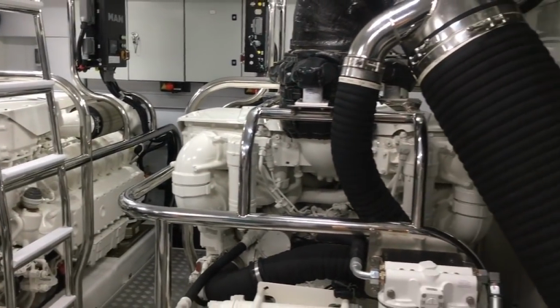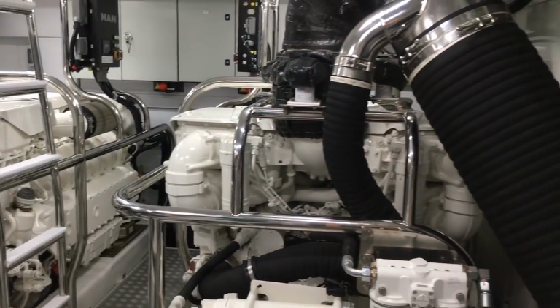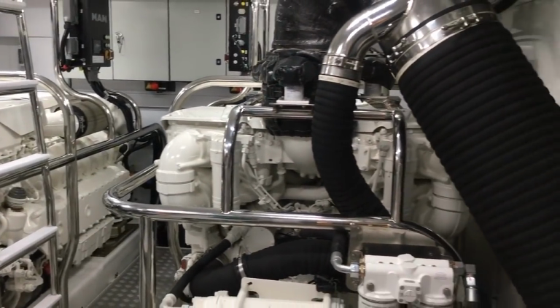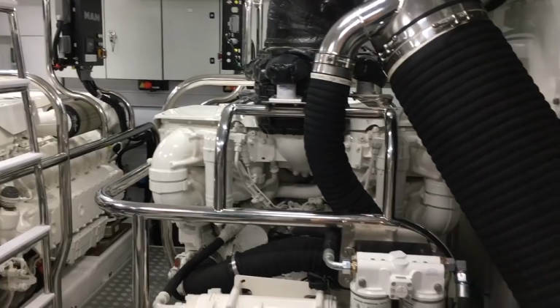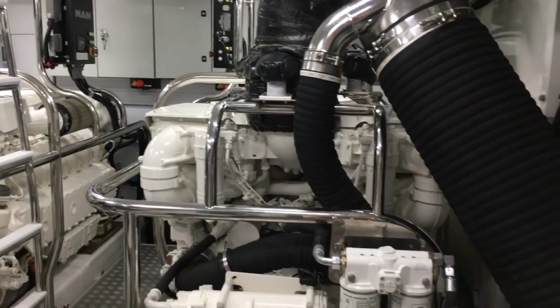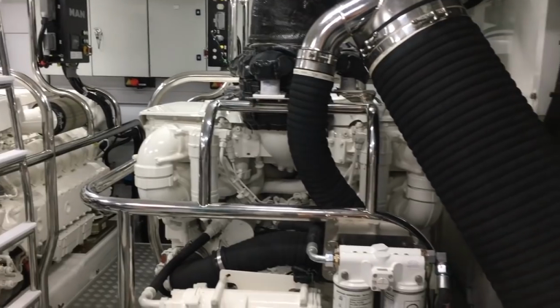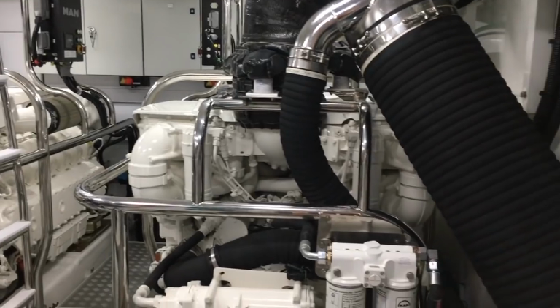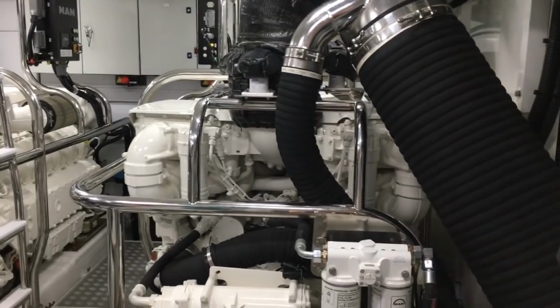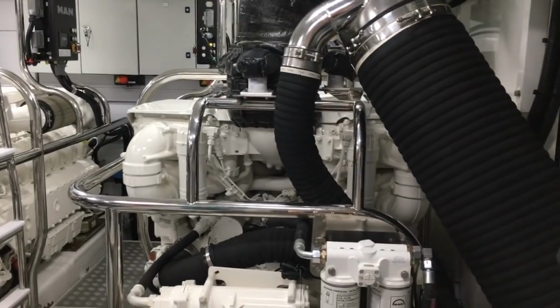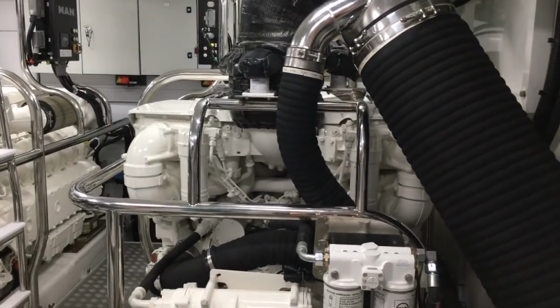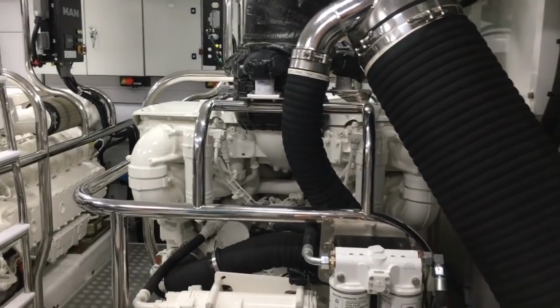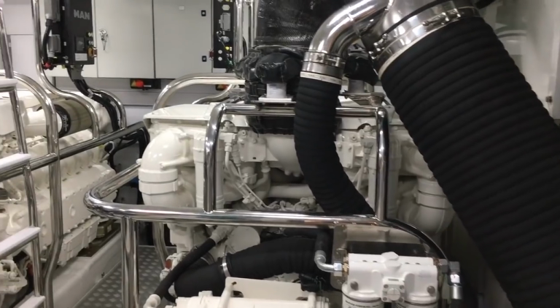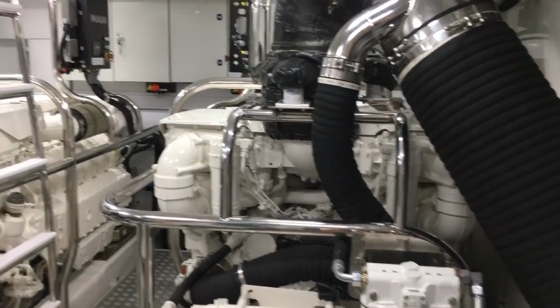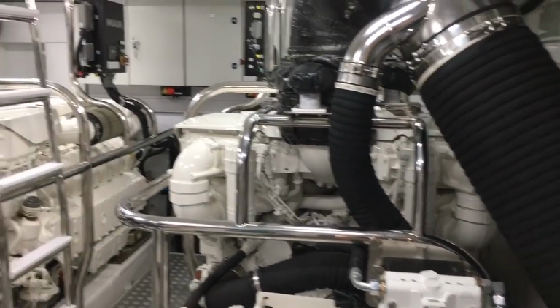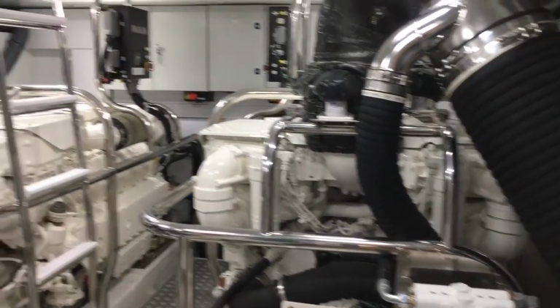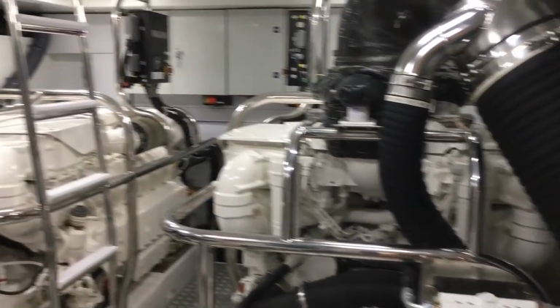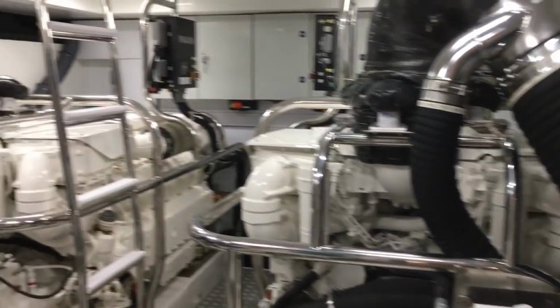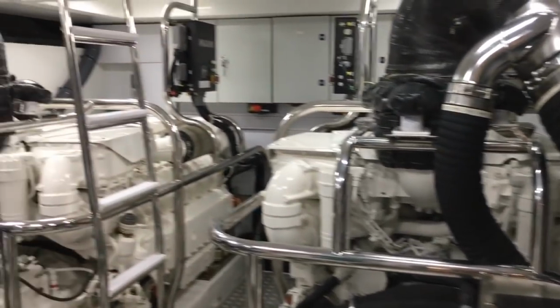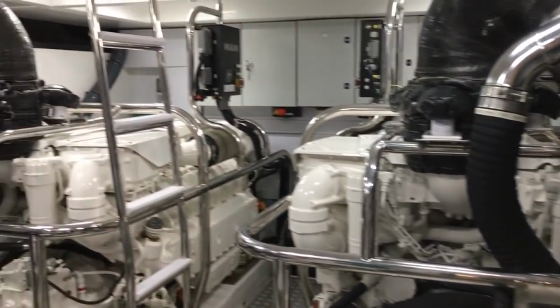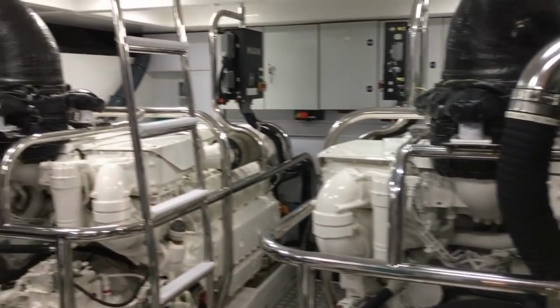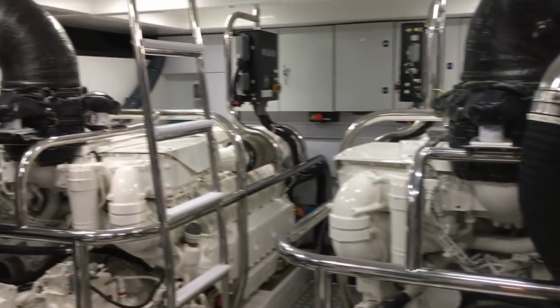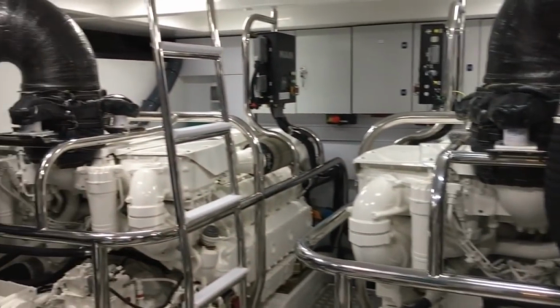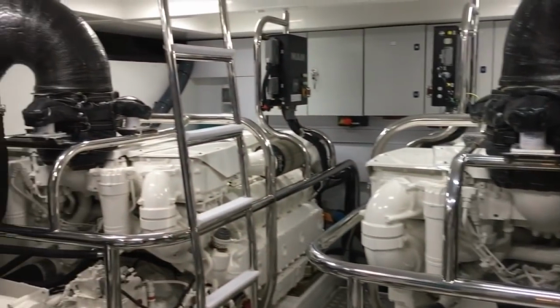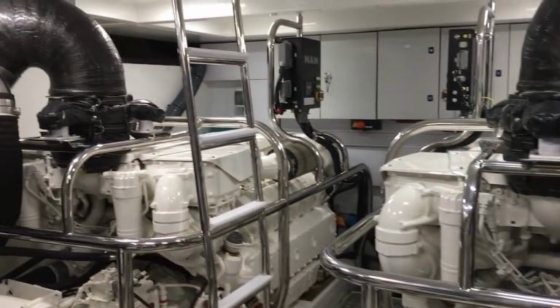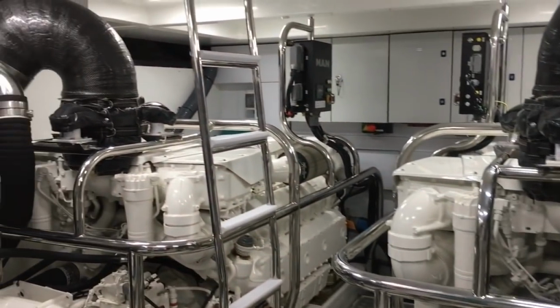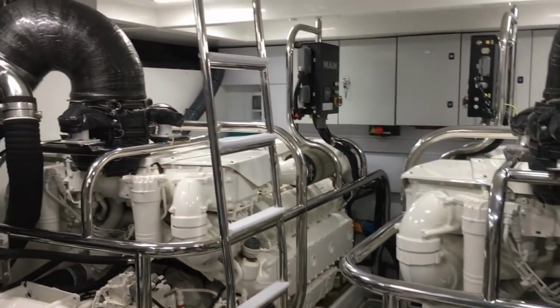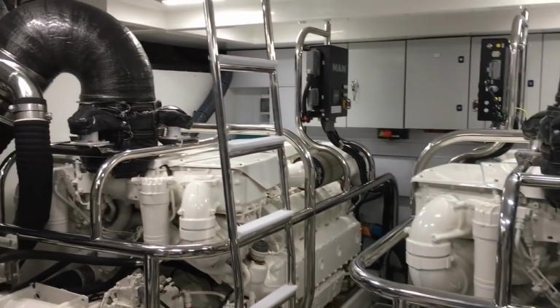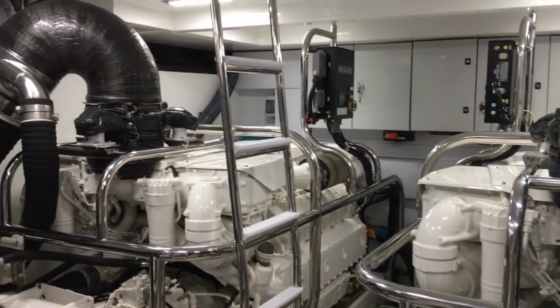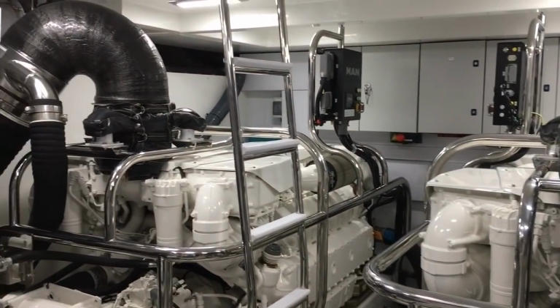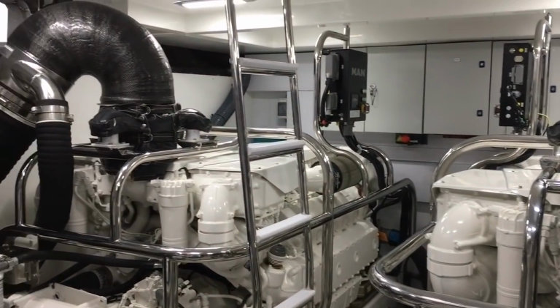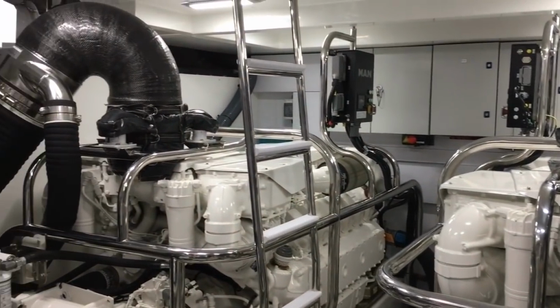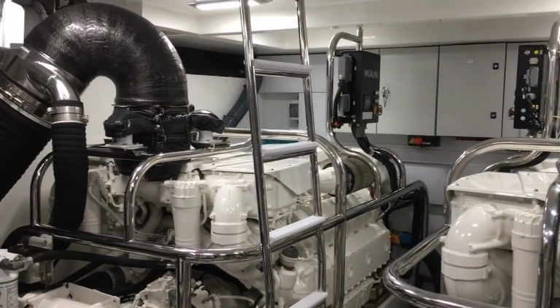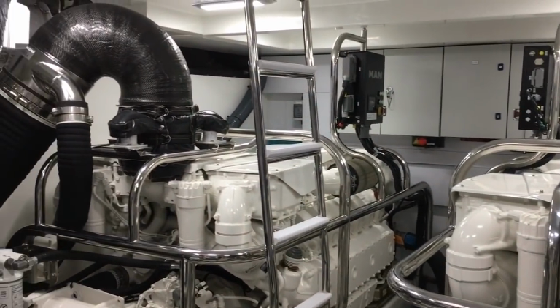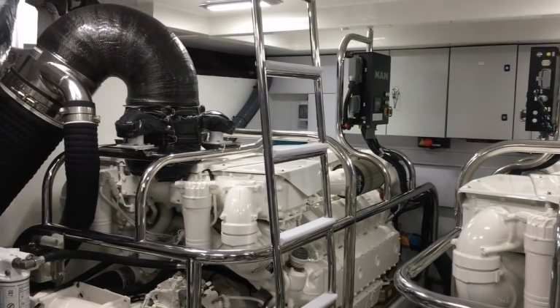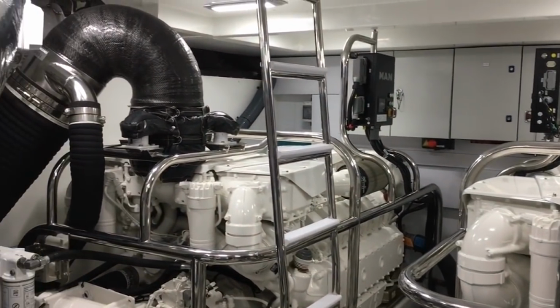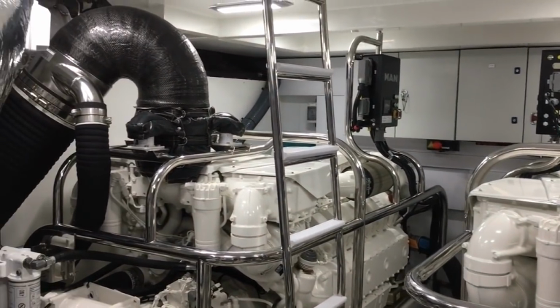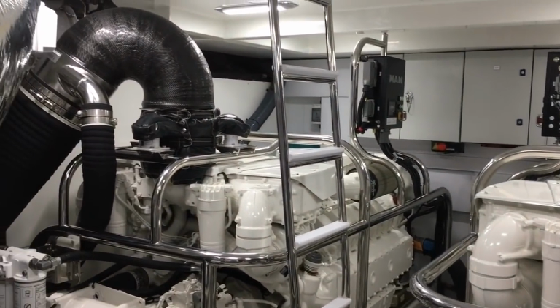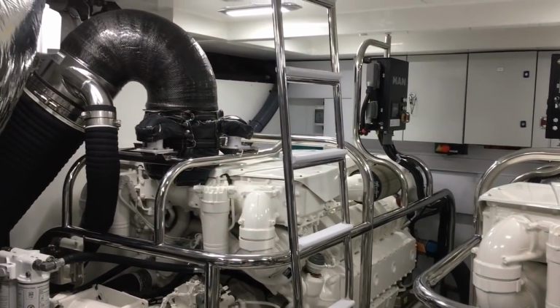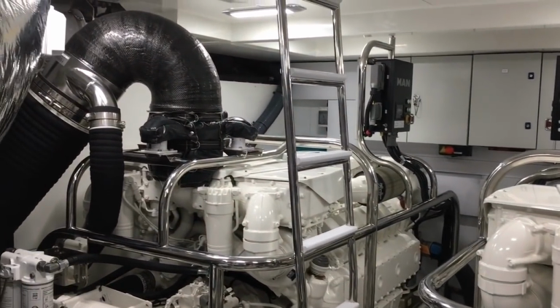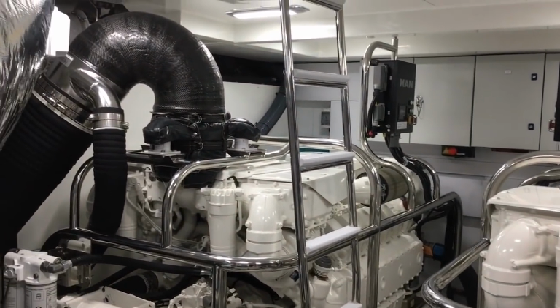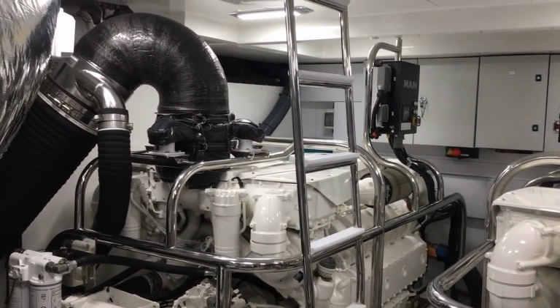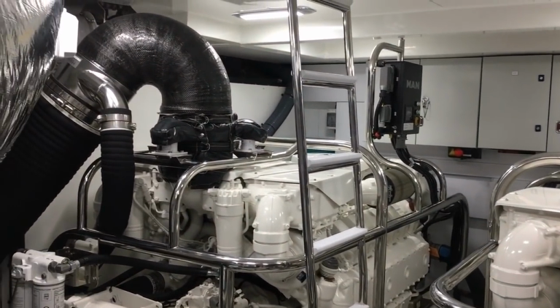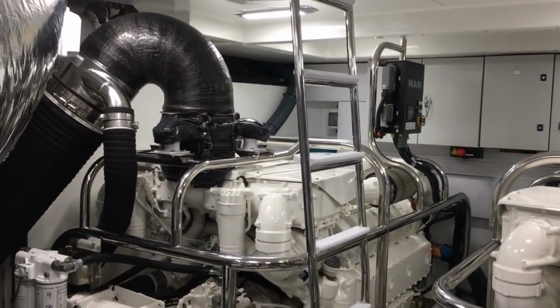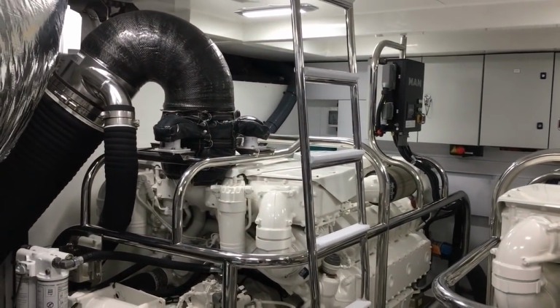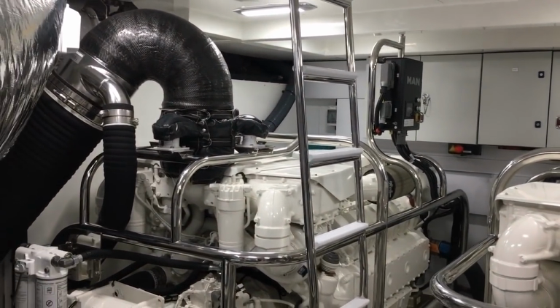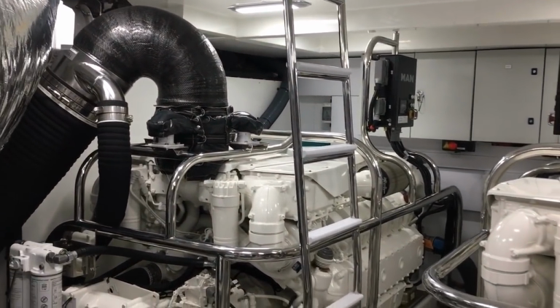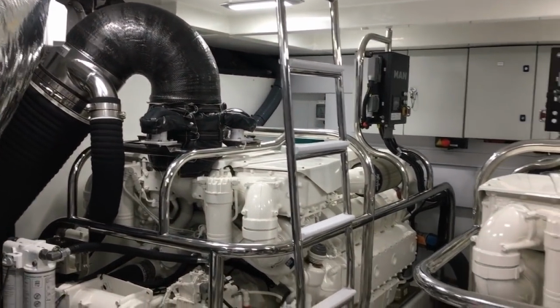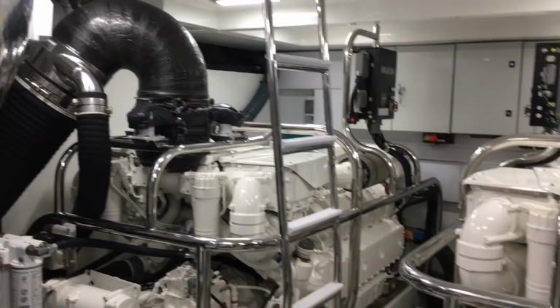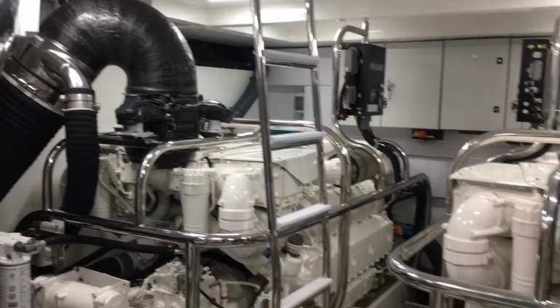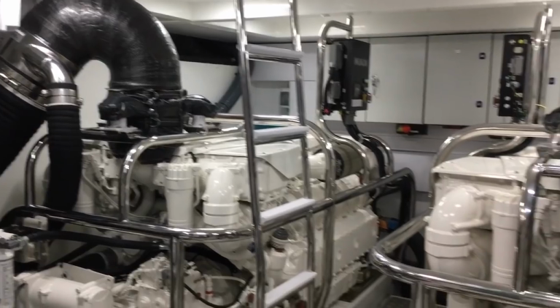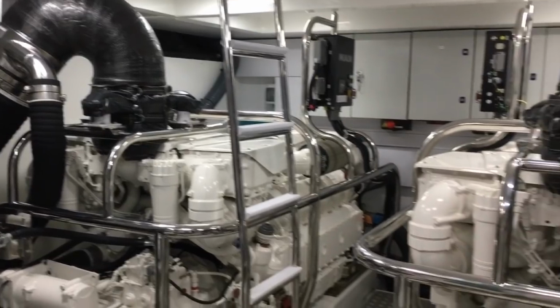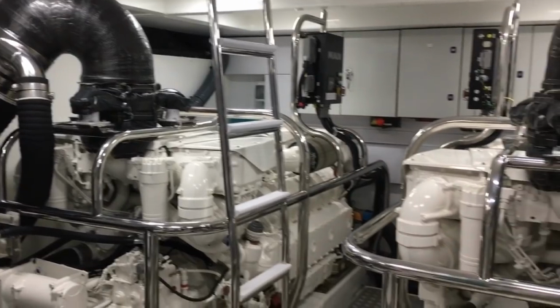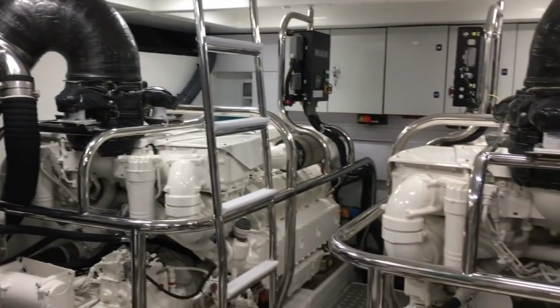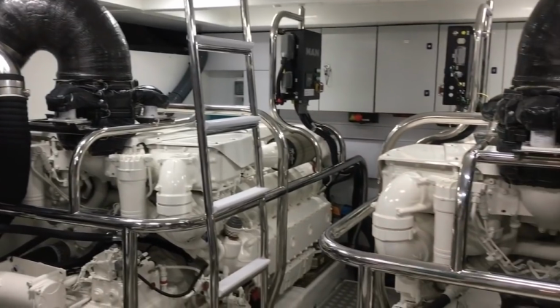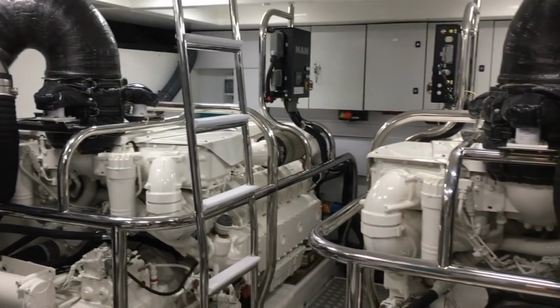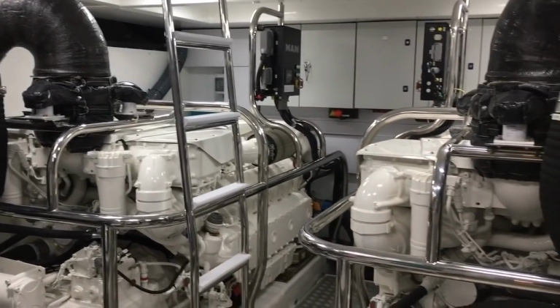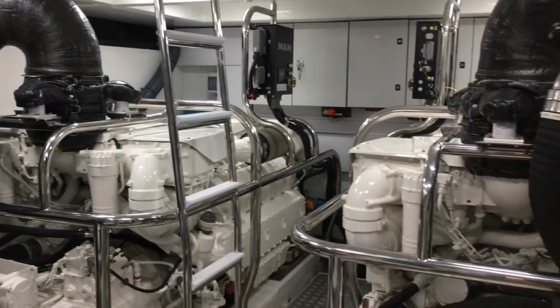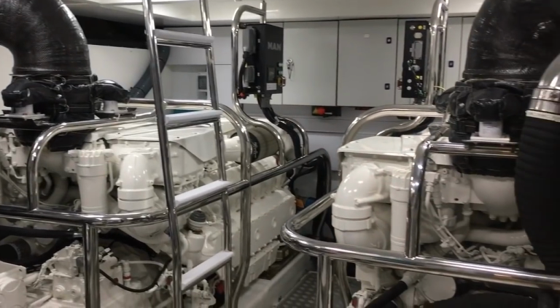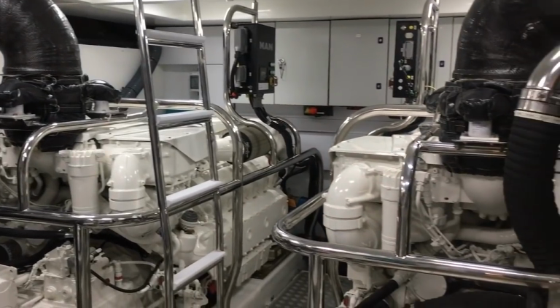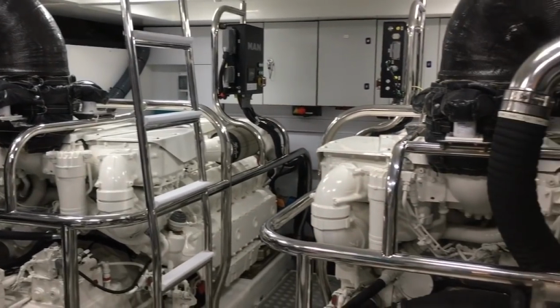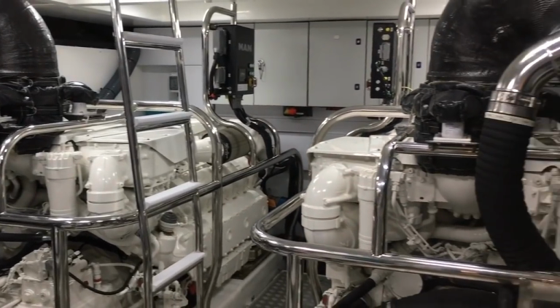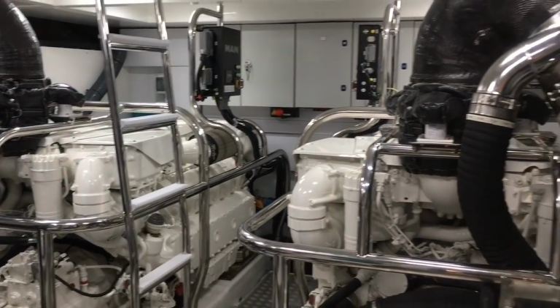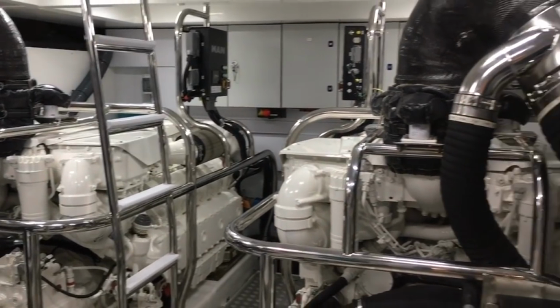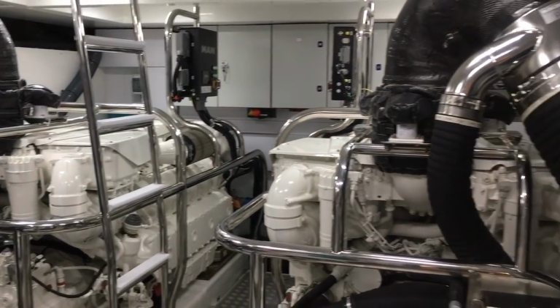A couple of engine options — the highest power one that I think most people go for is the MAN 1900s, with a top speed just shy of 40 knots.